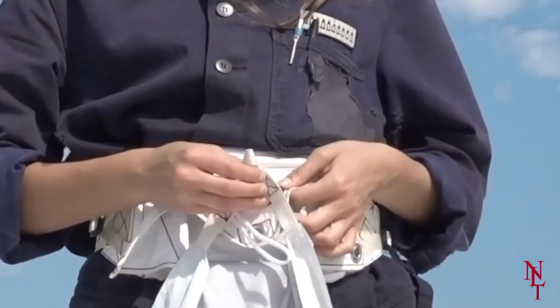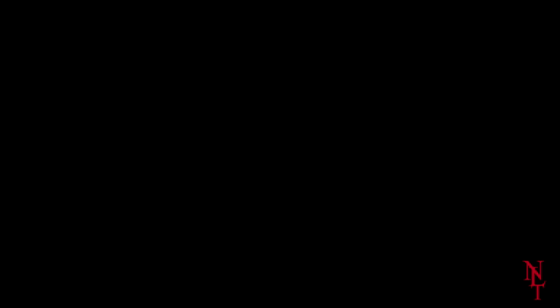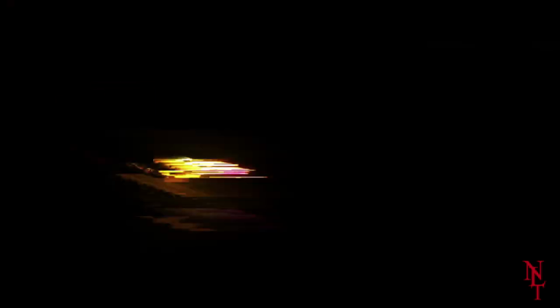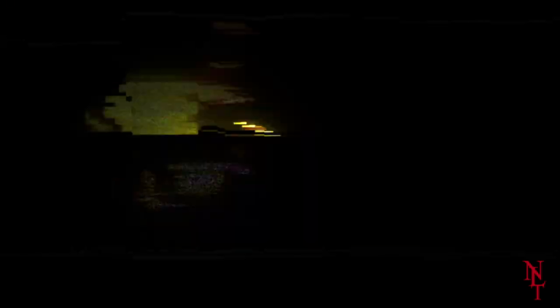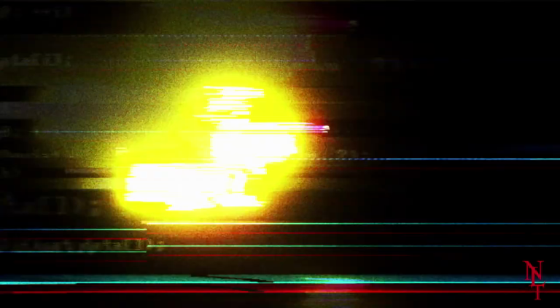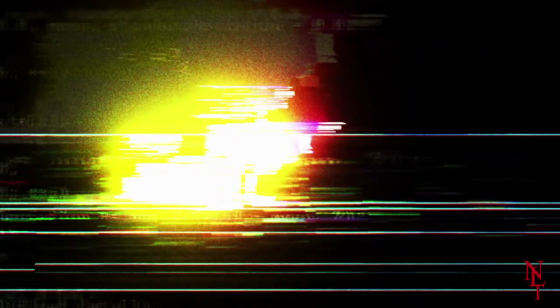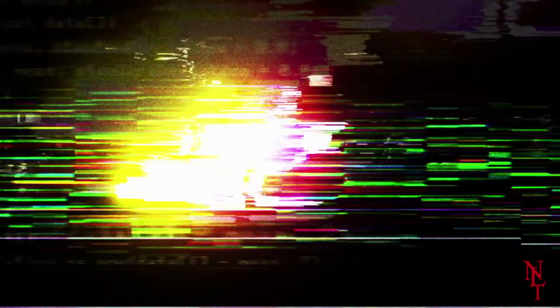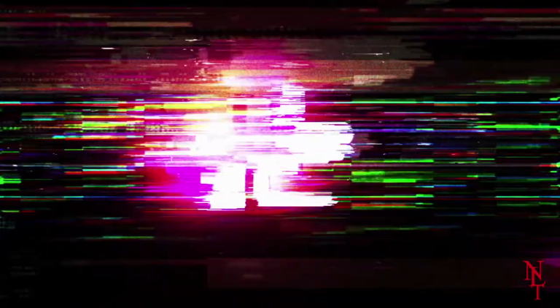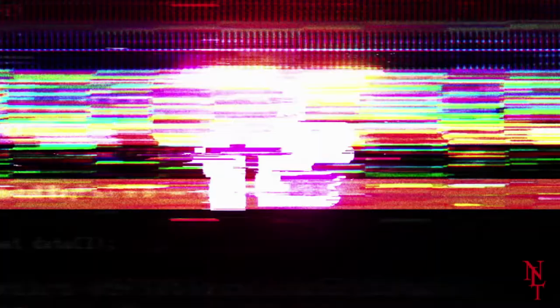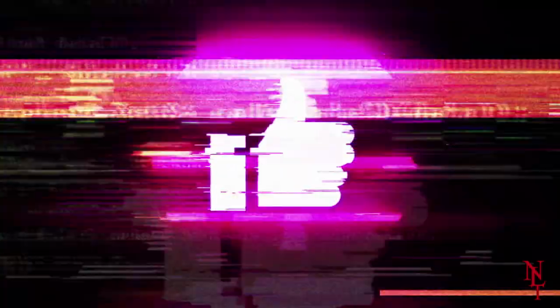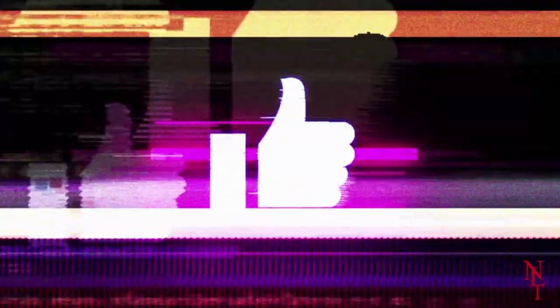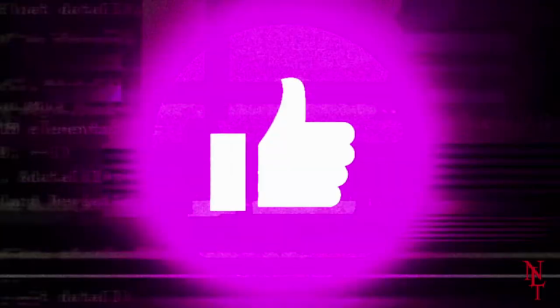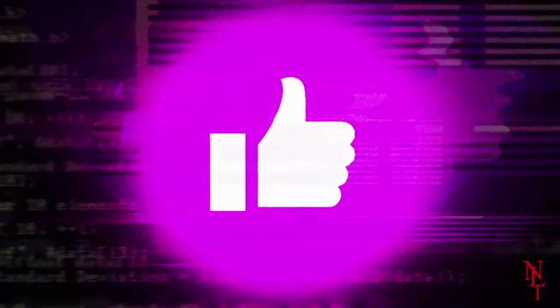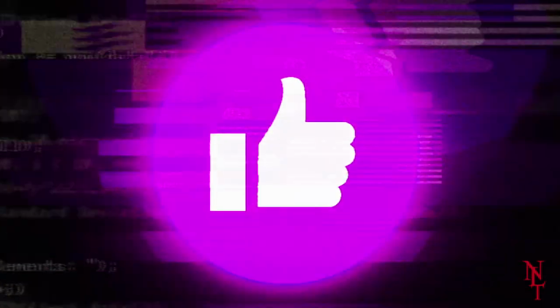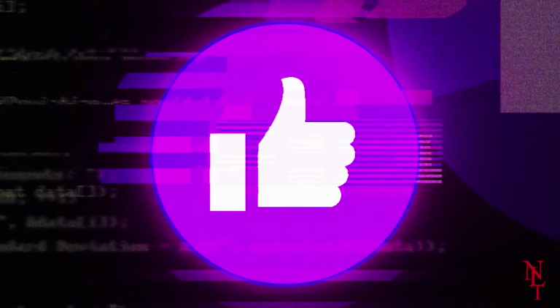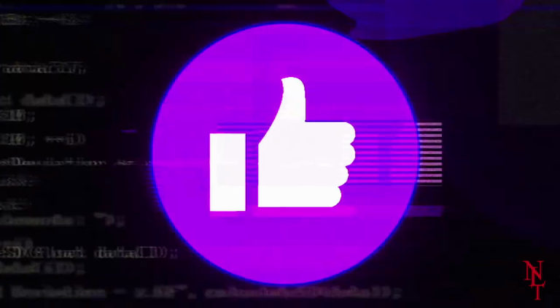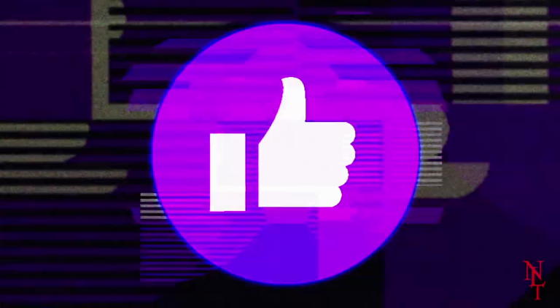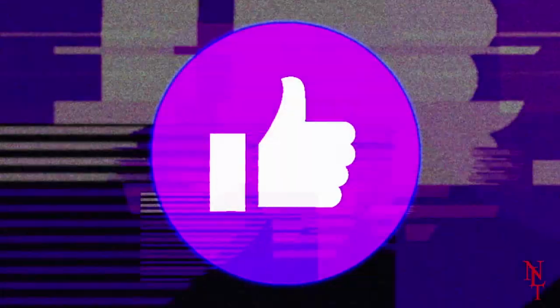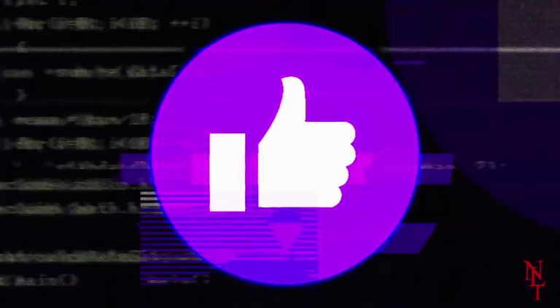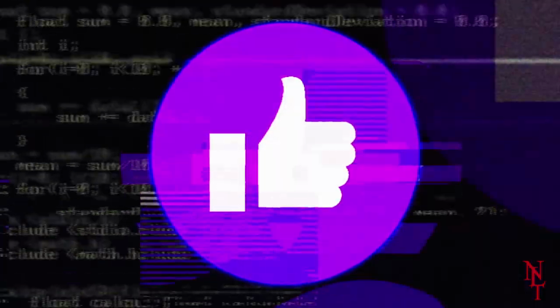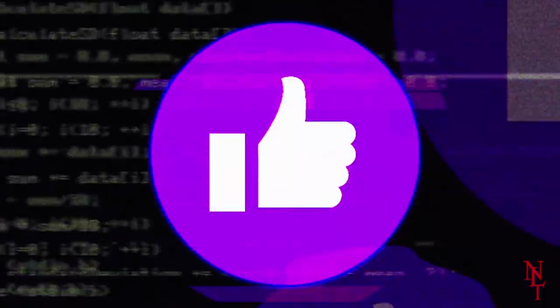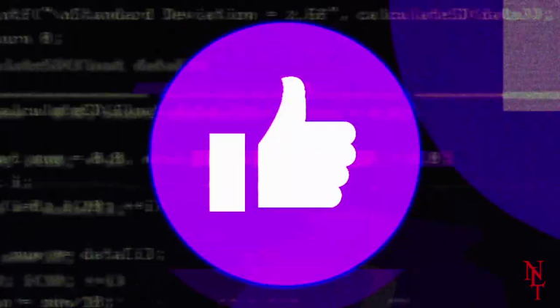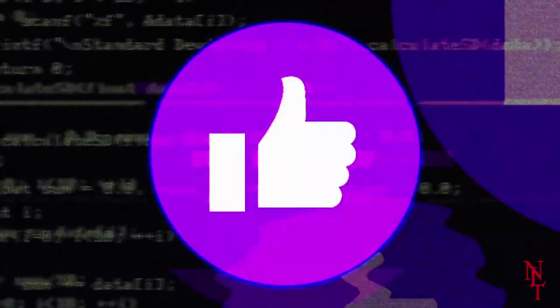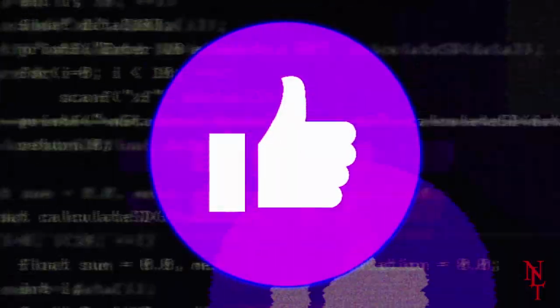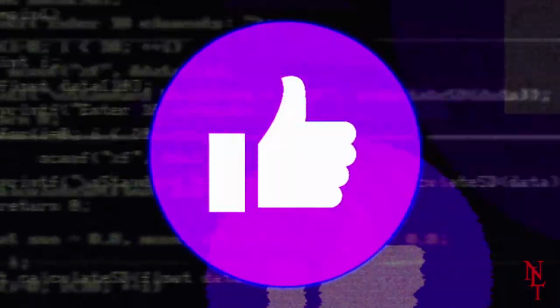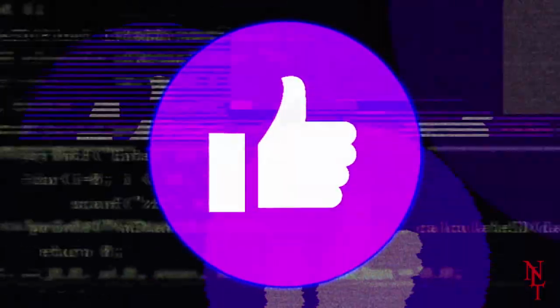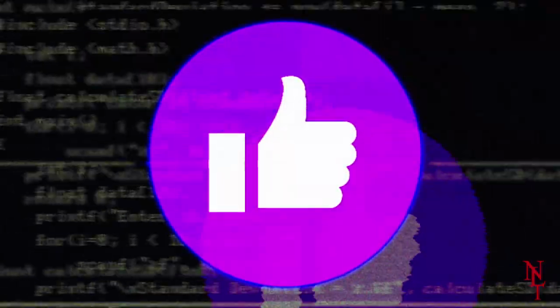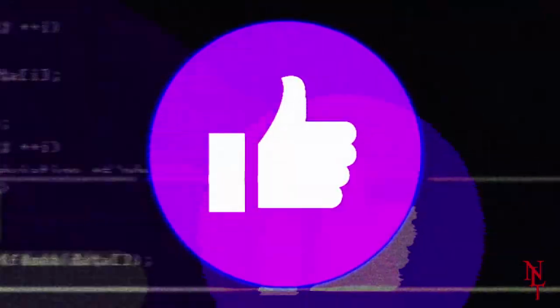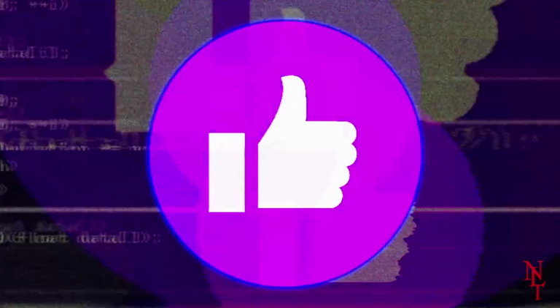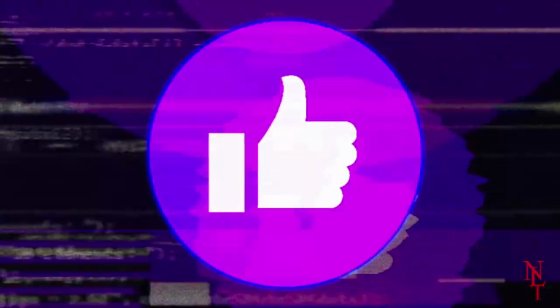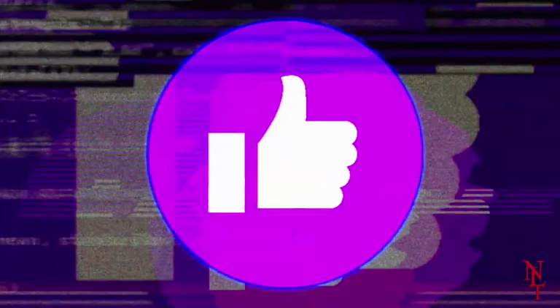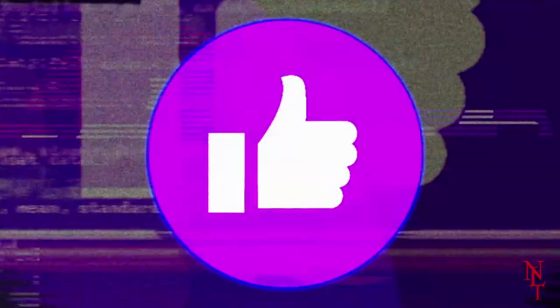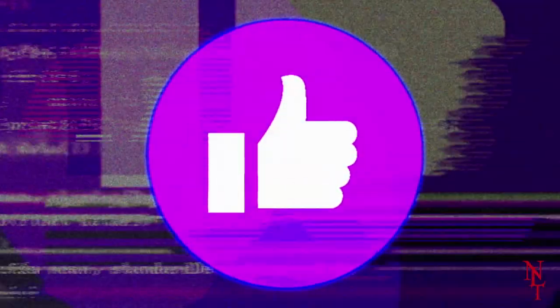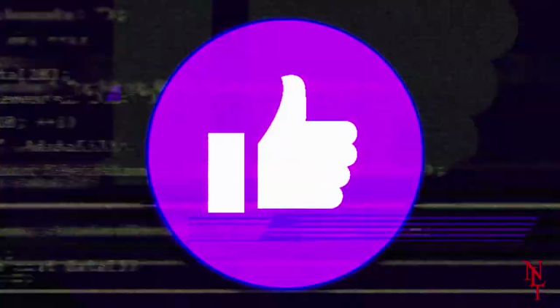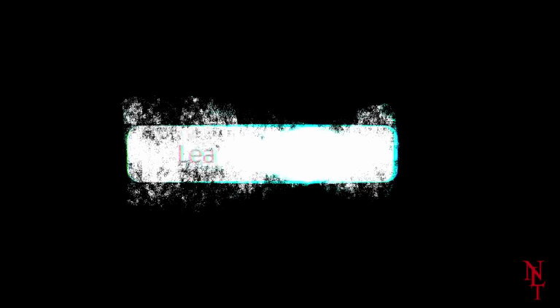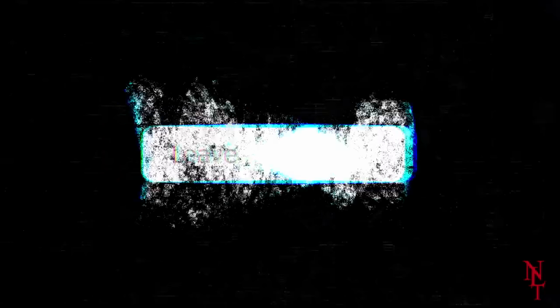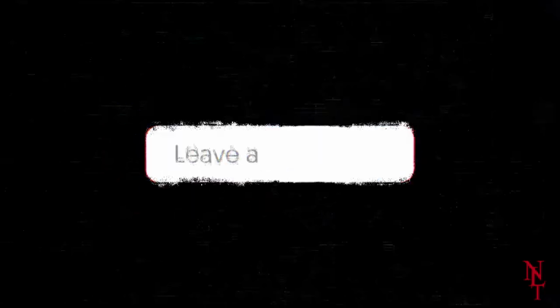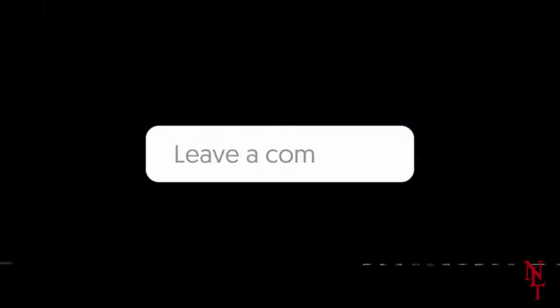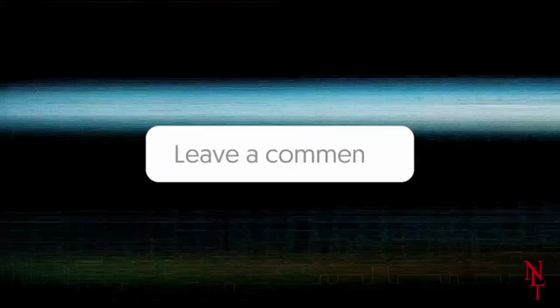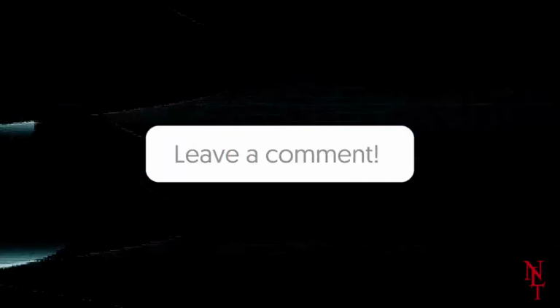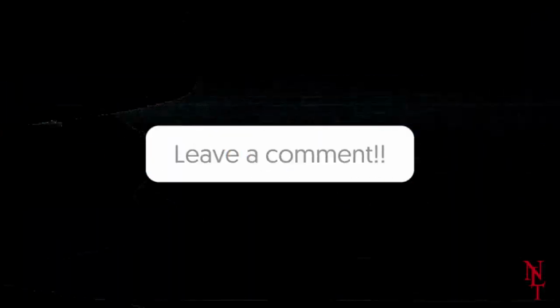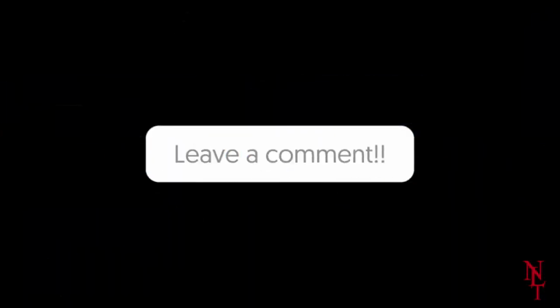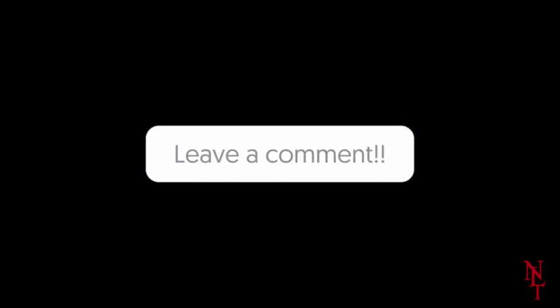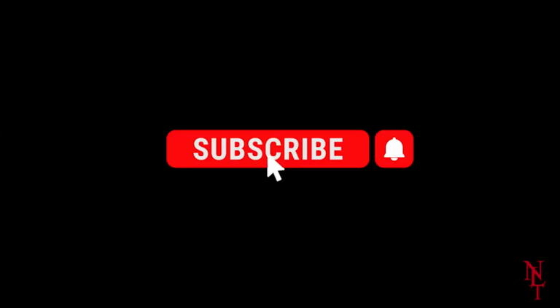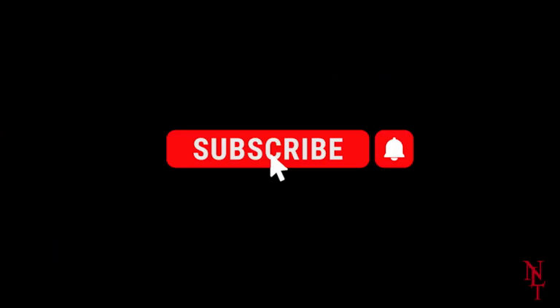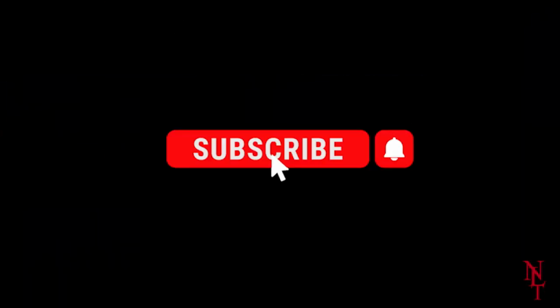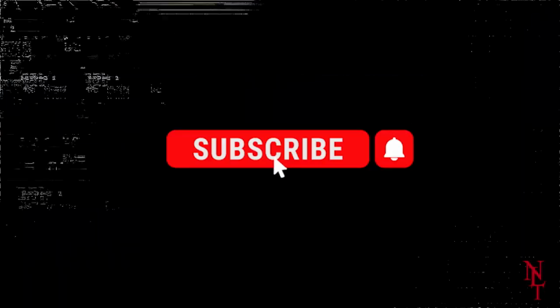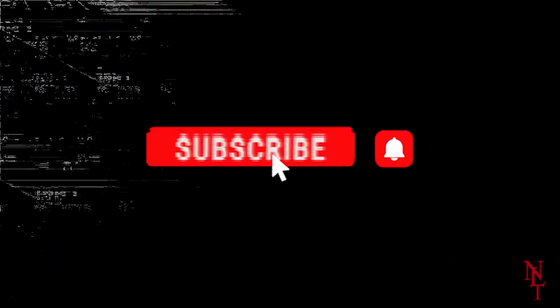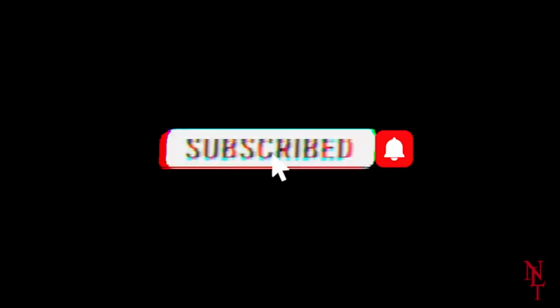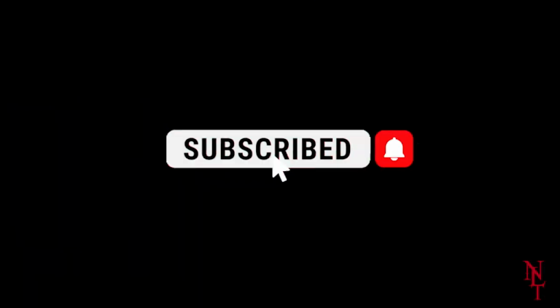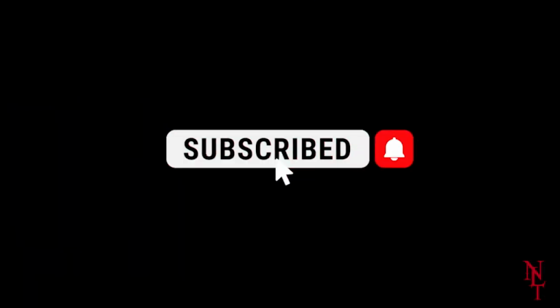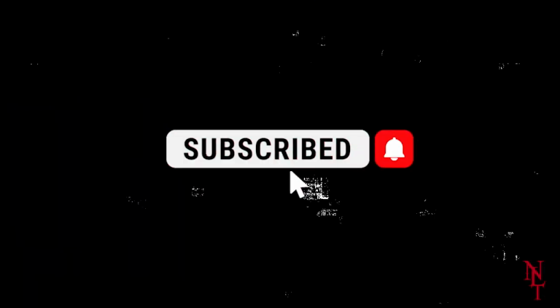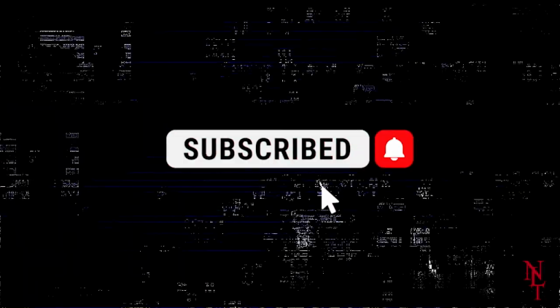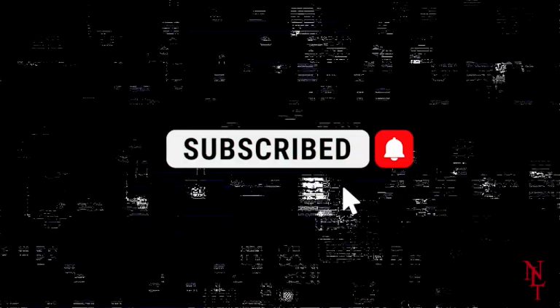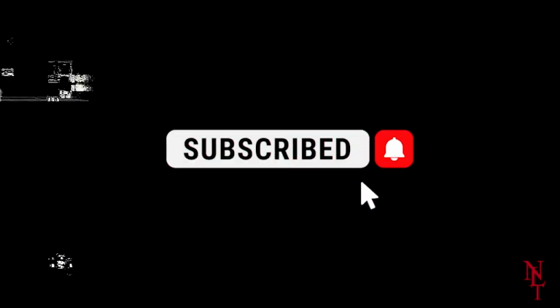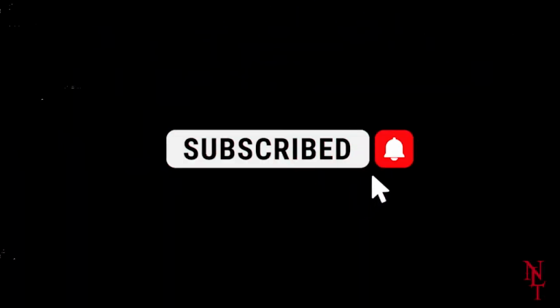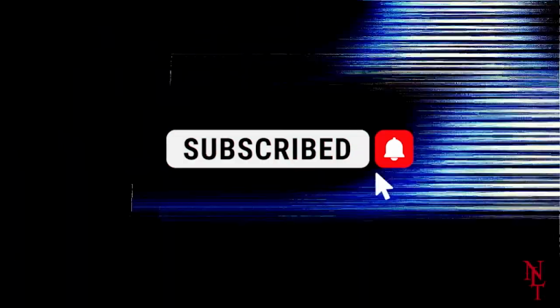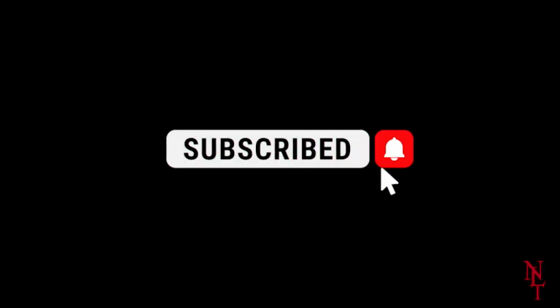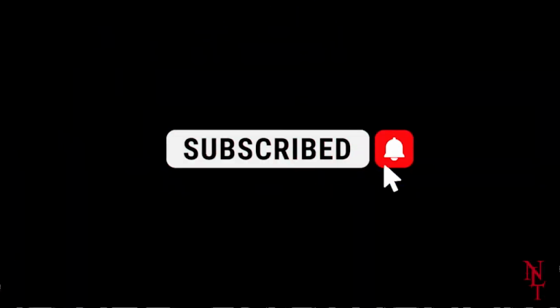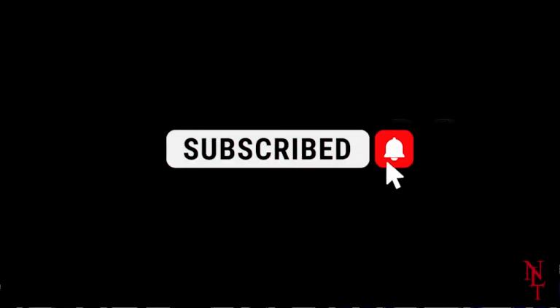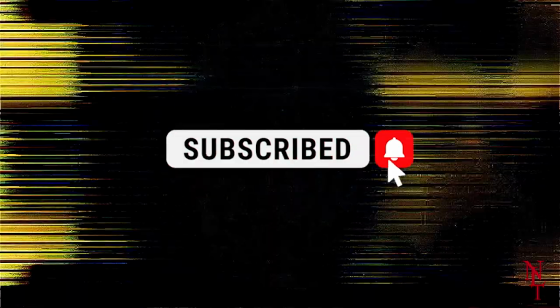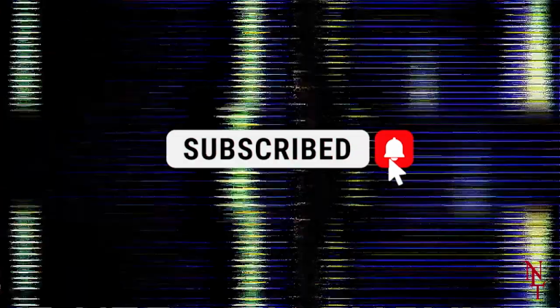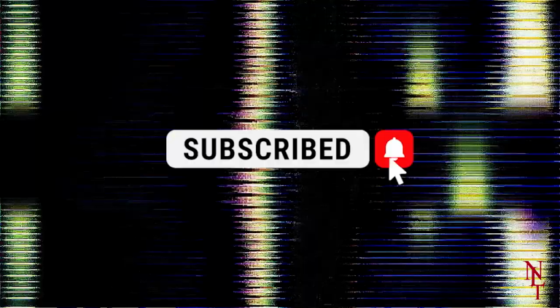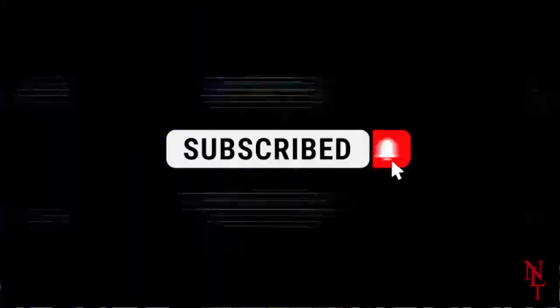That's it for today's video. If you enjoyed it, be sure to leave a comment, like, and of course subscribe so you don't miss out on the next one.